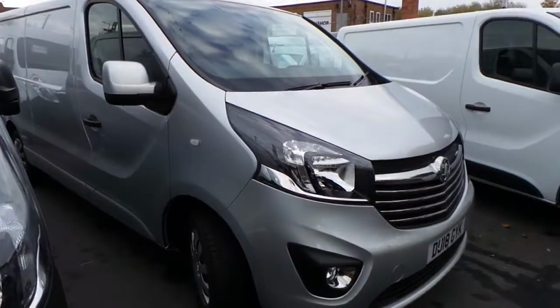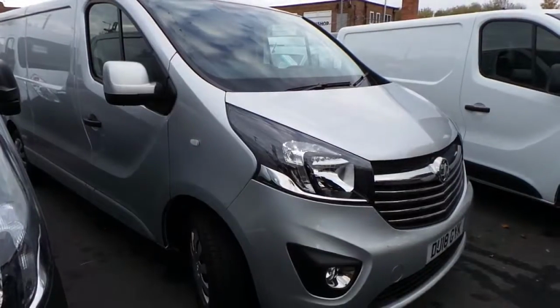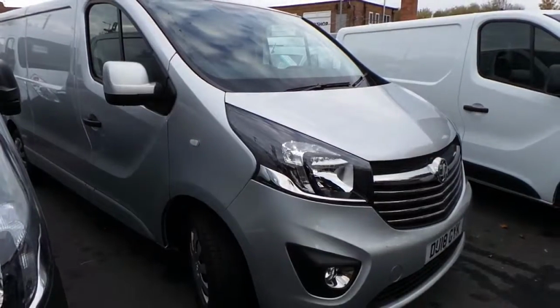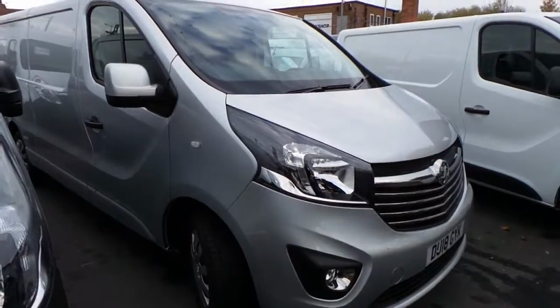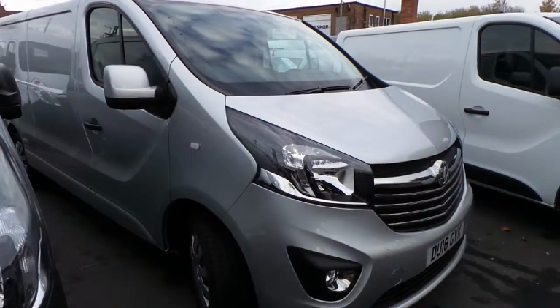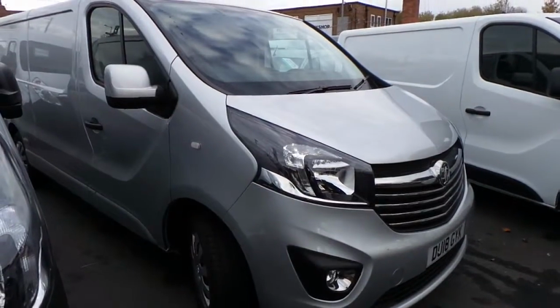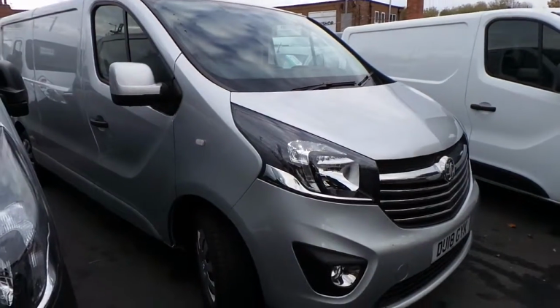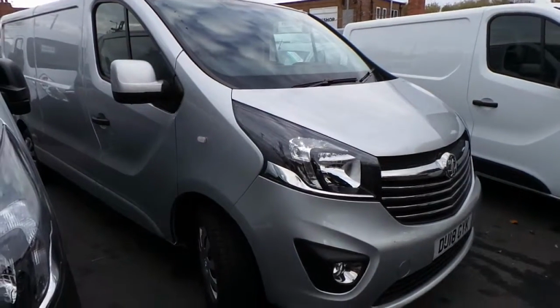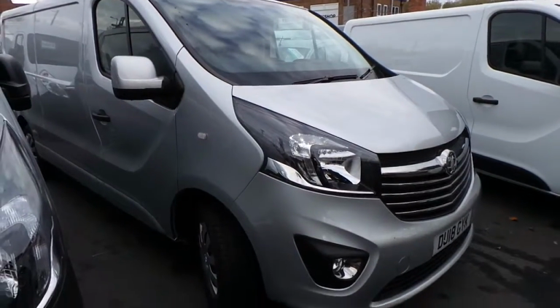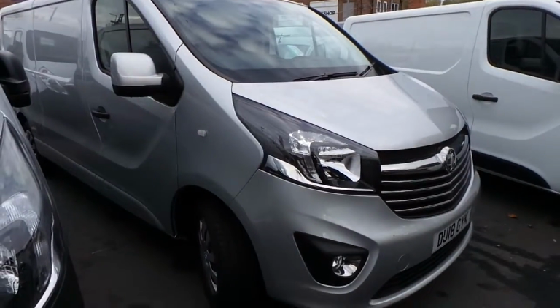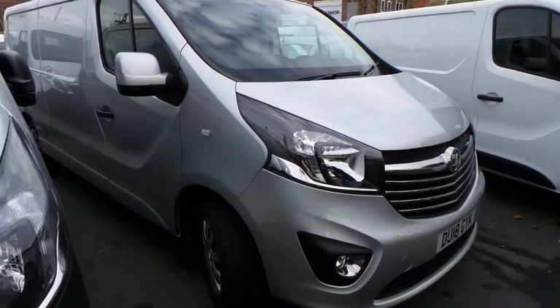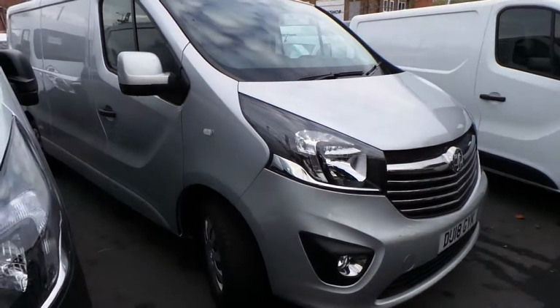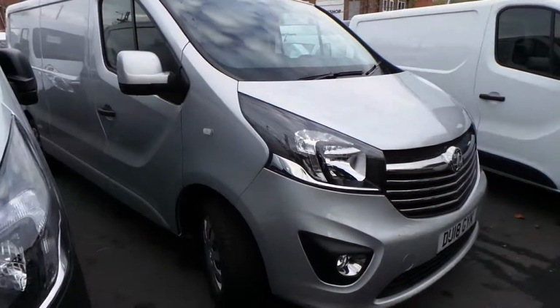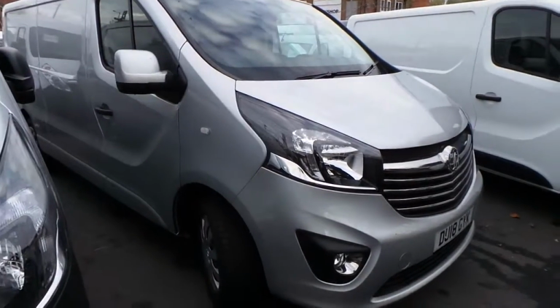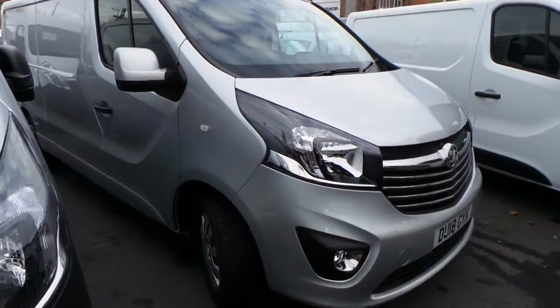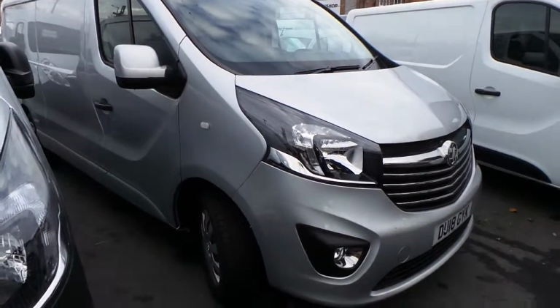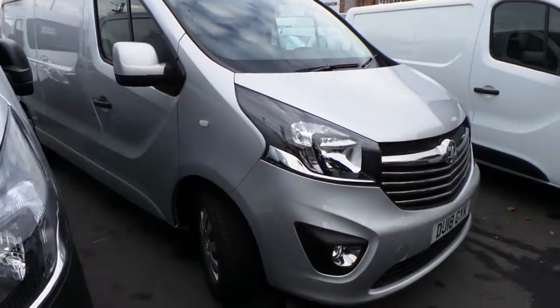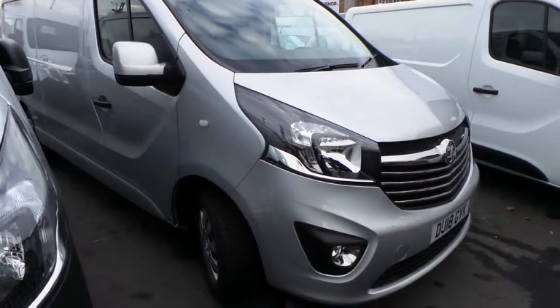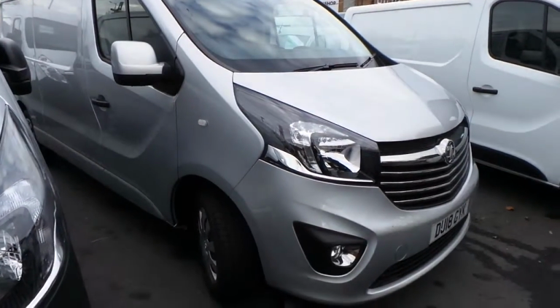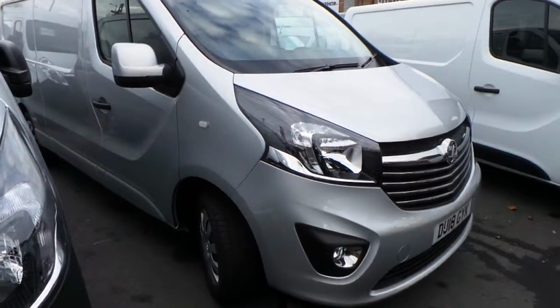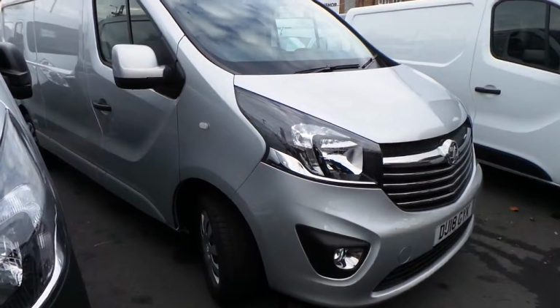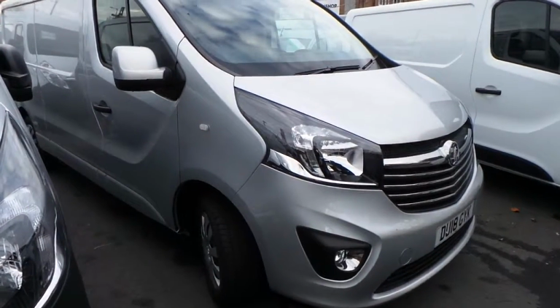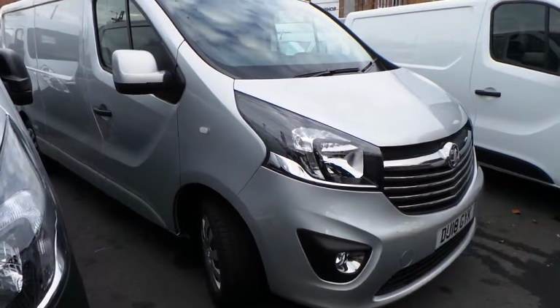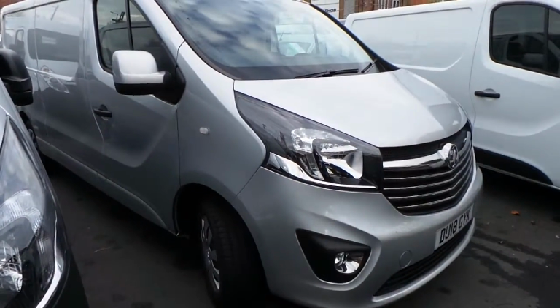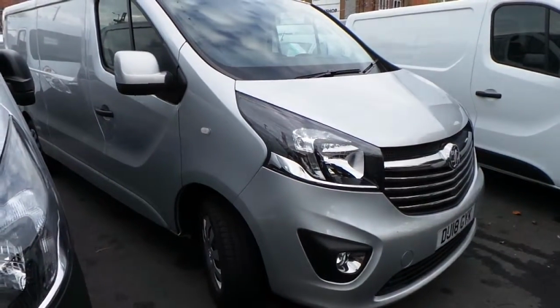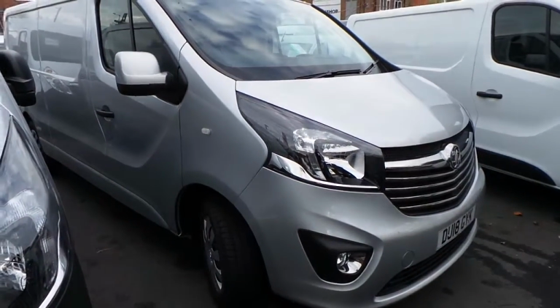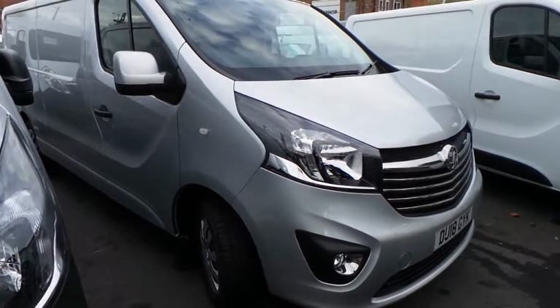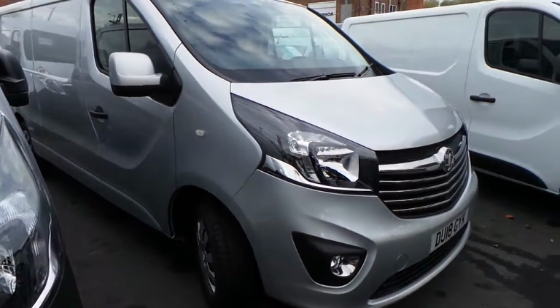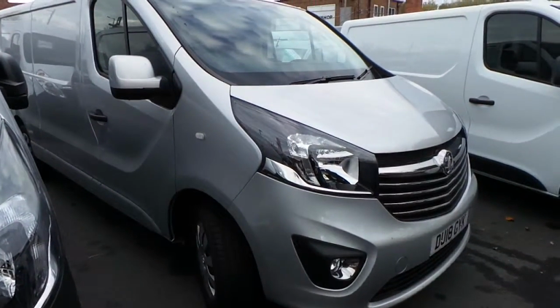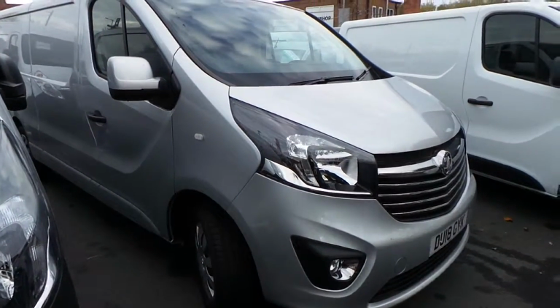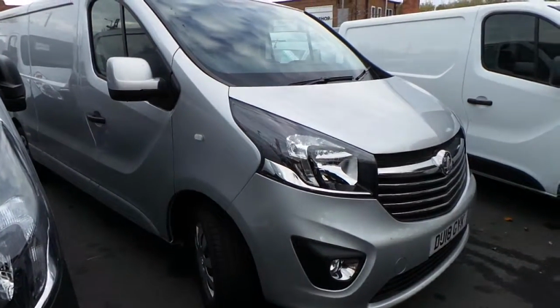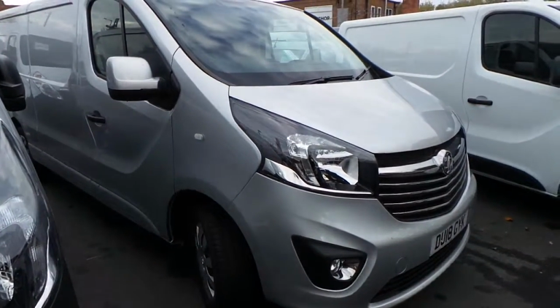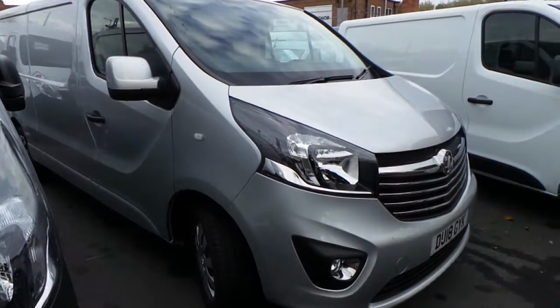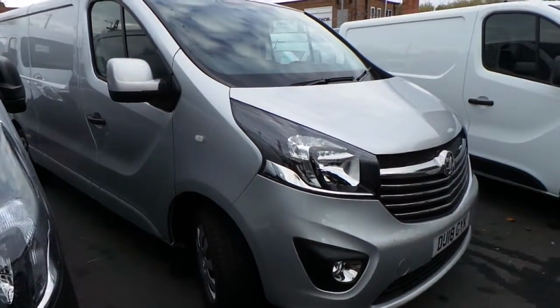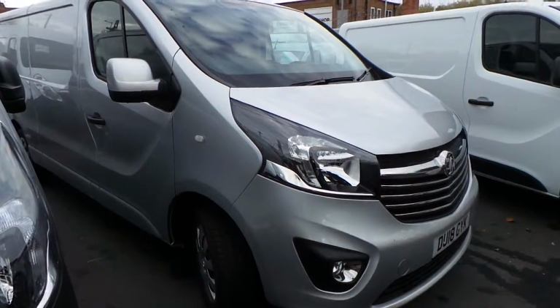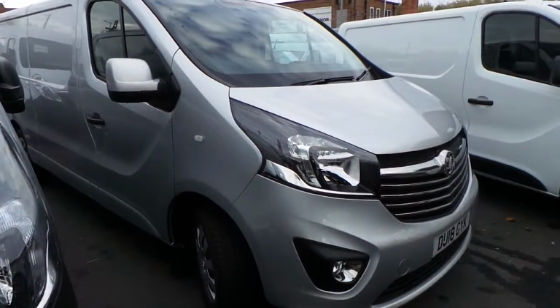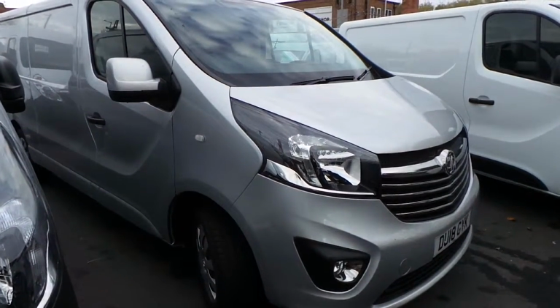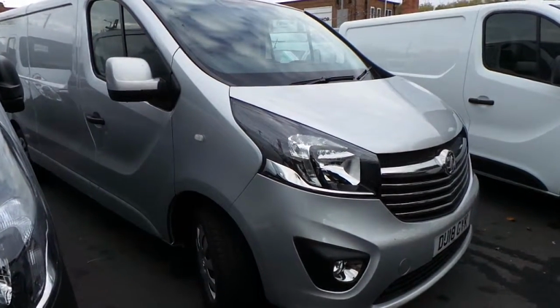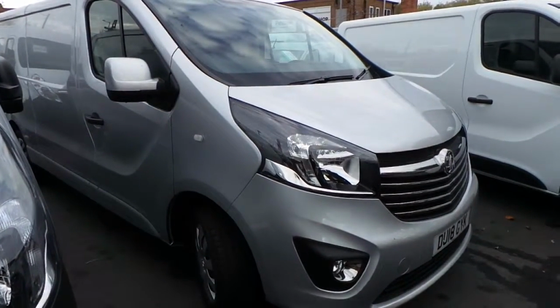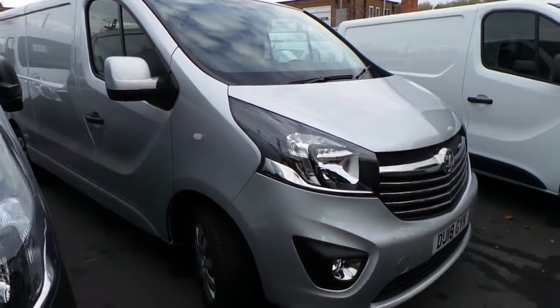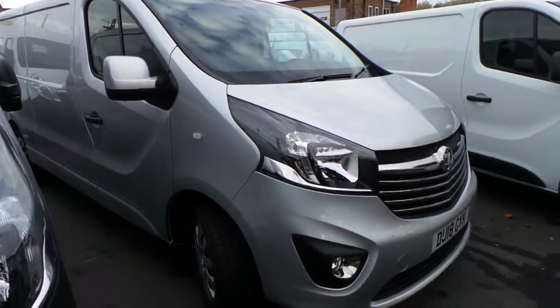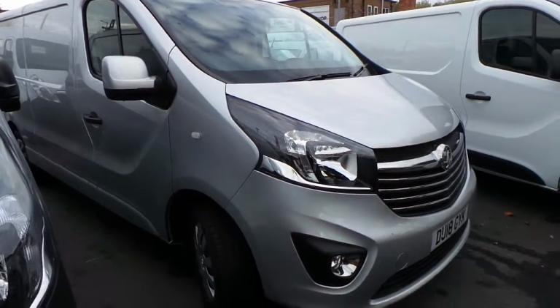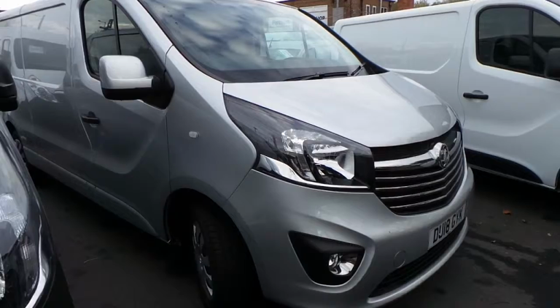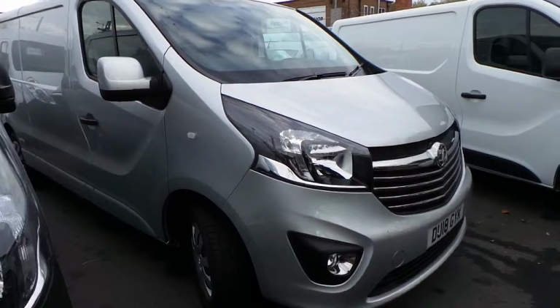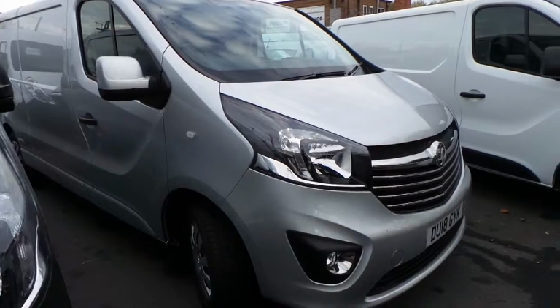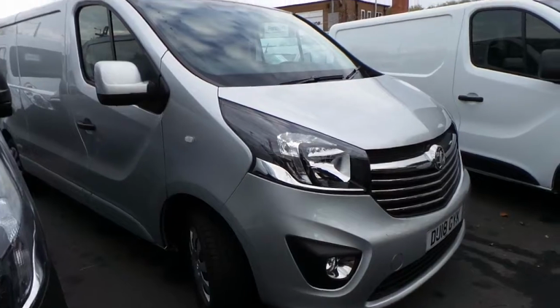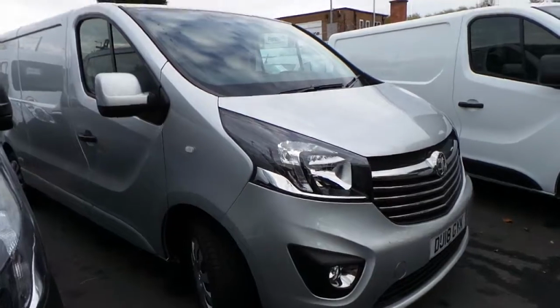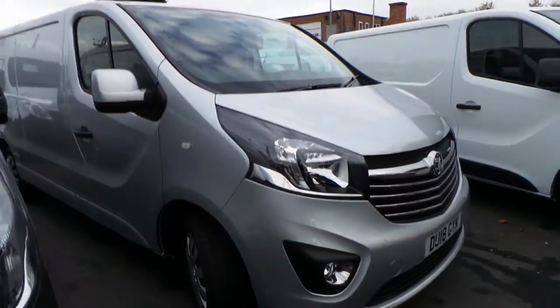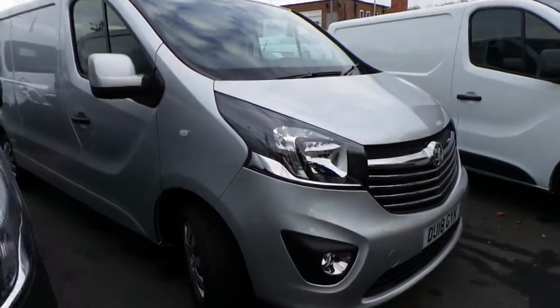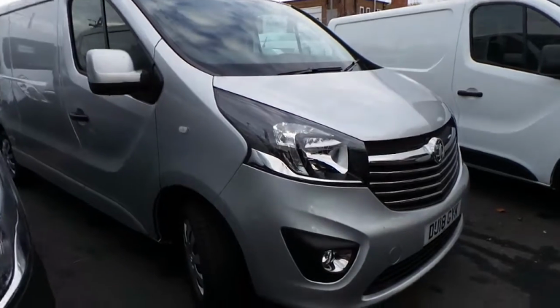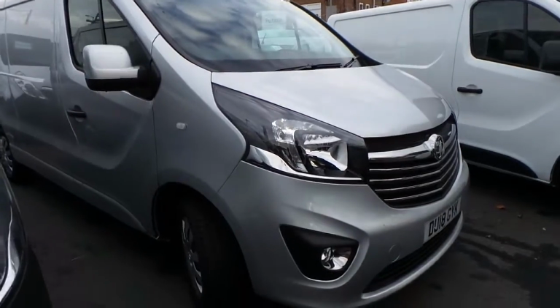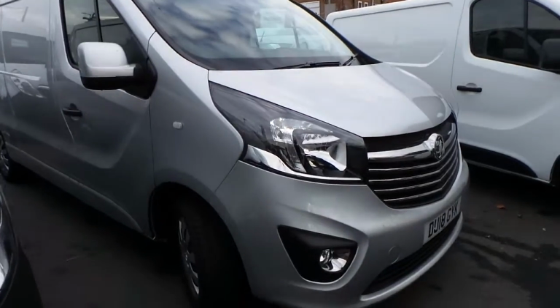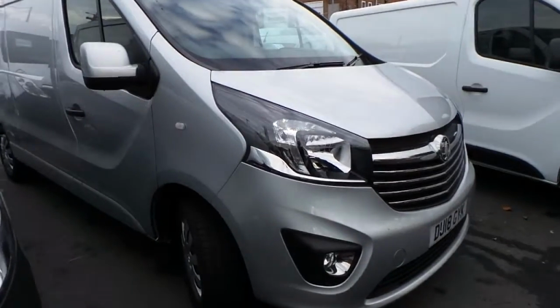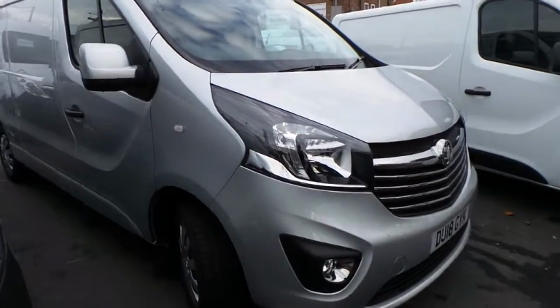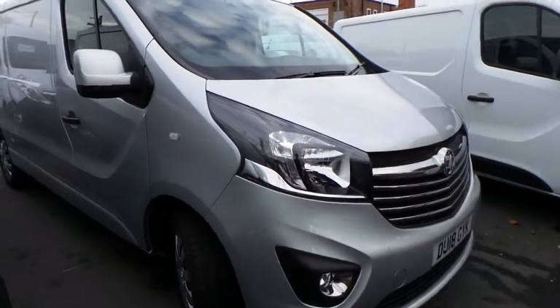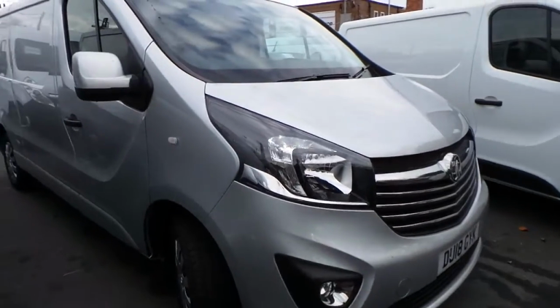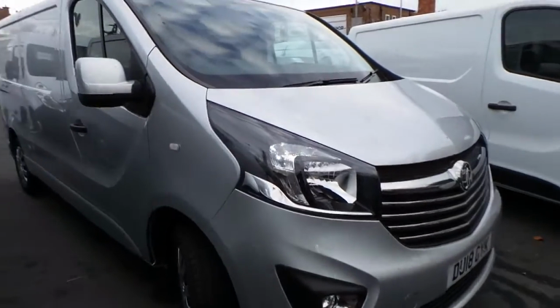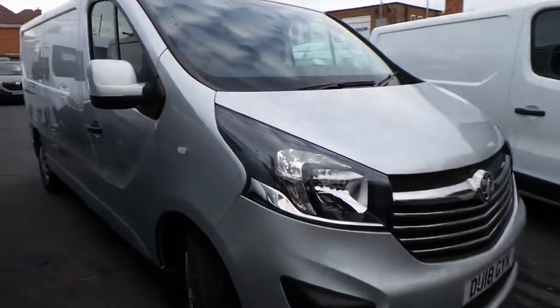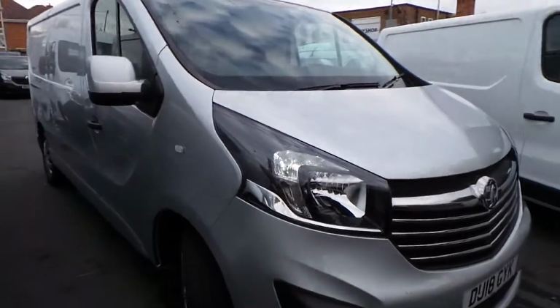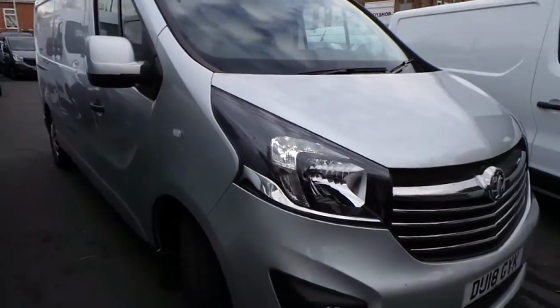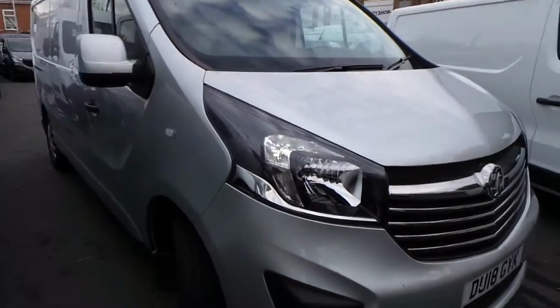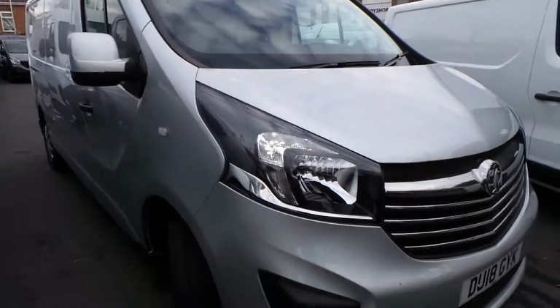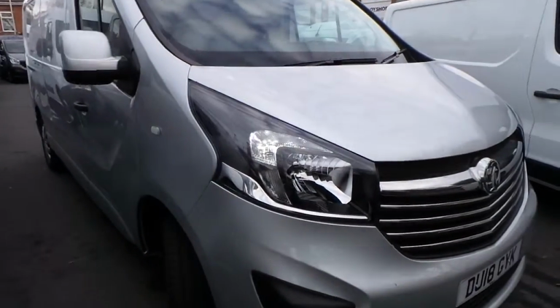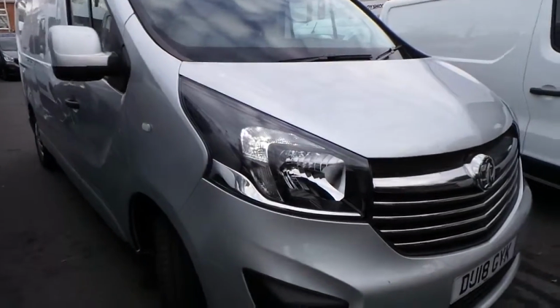Welcome to Pentagon Nottingham. Here we have a Vauxhall Vivaro 2900 CDTI Sportive in Banana Silver on an 18 plate.